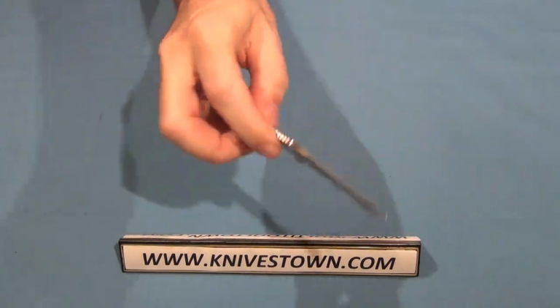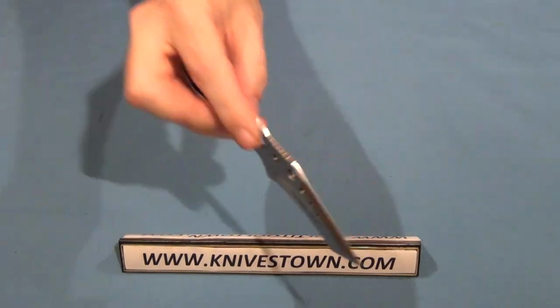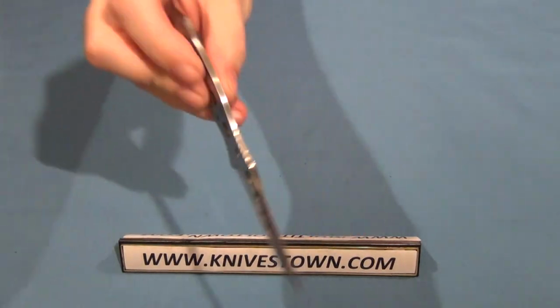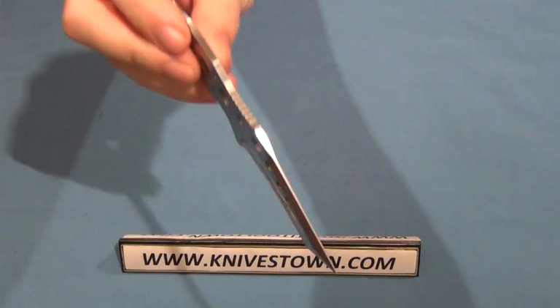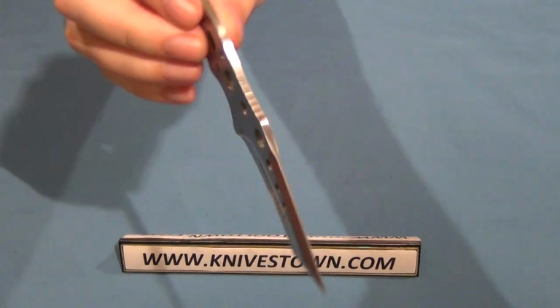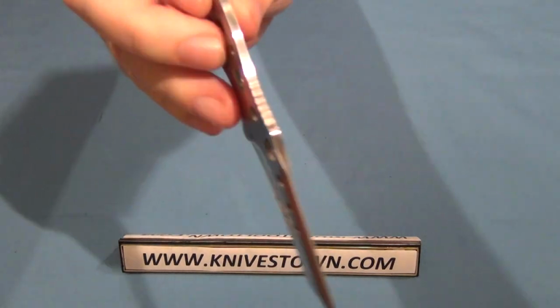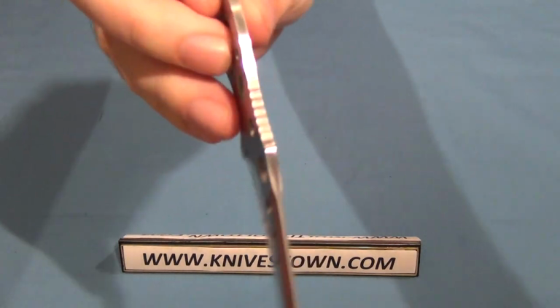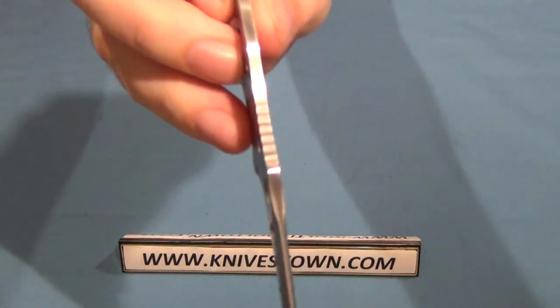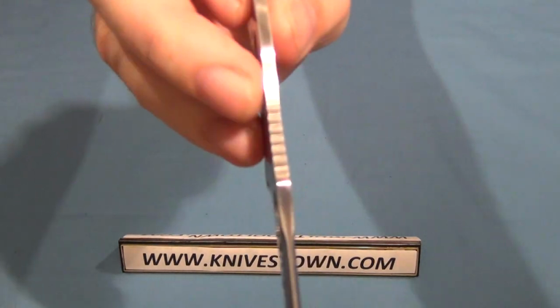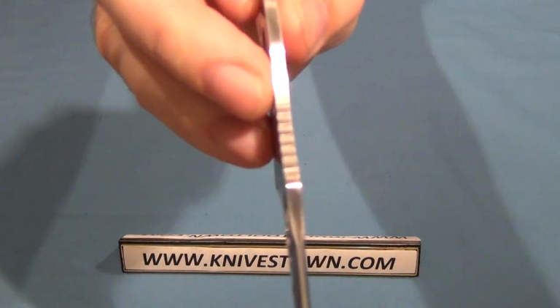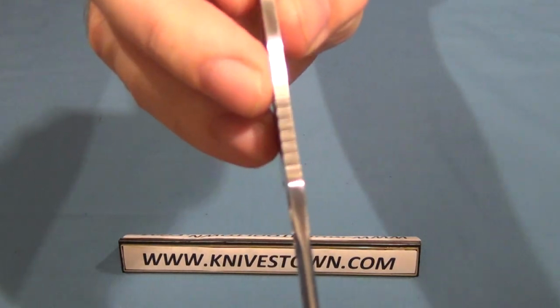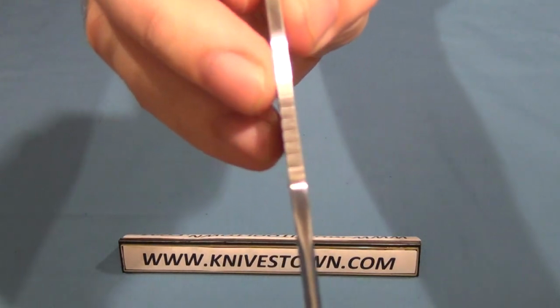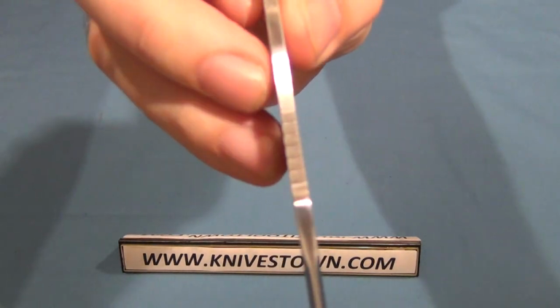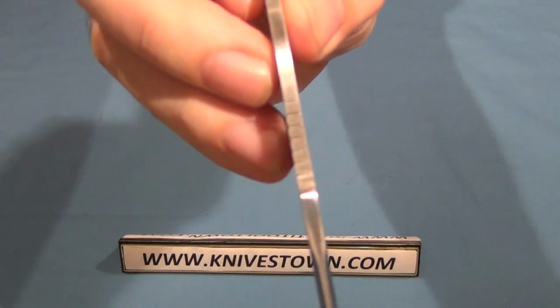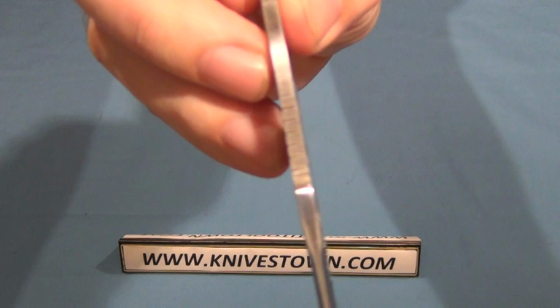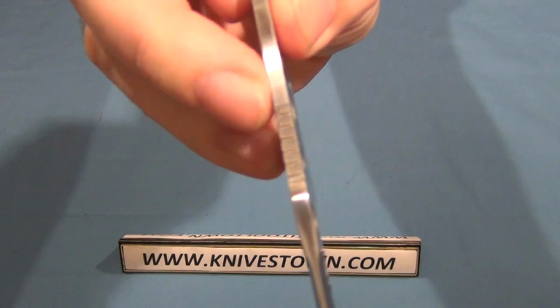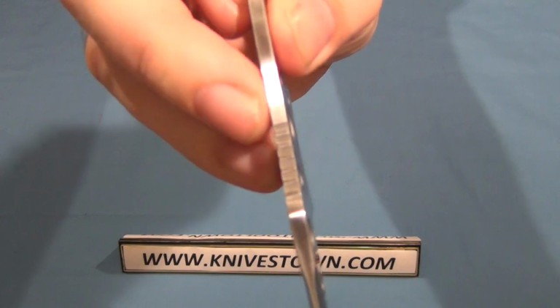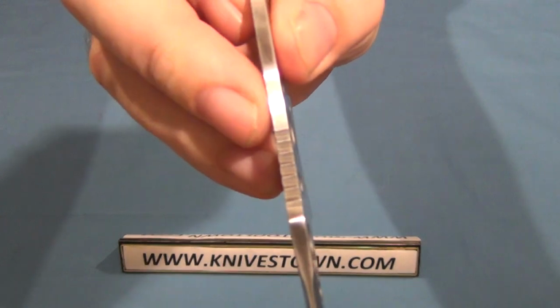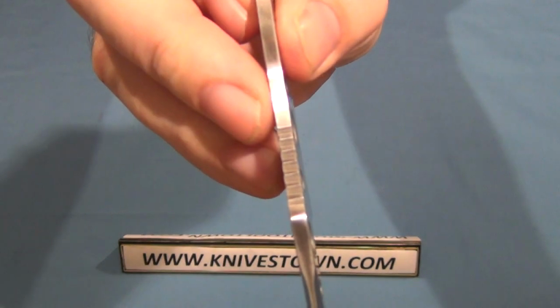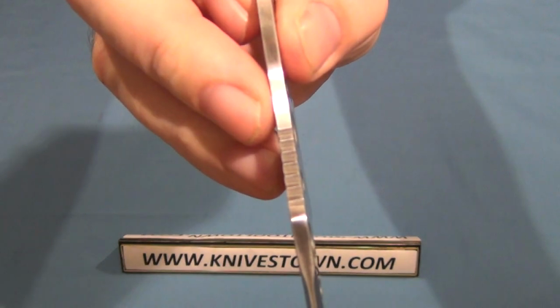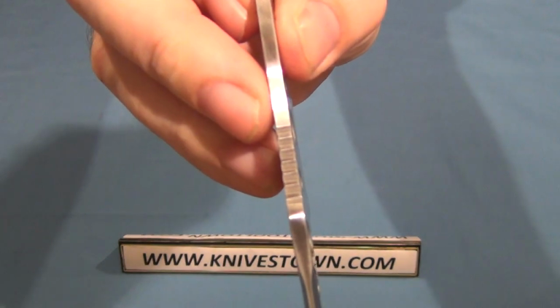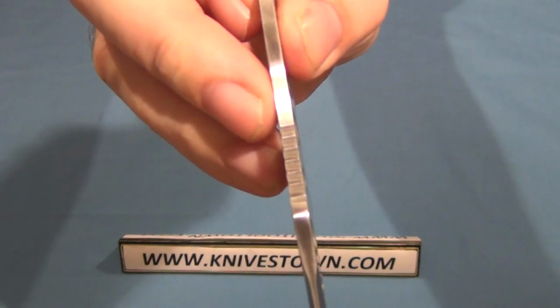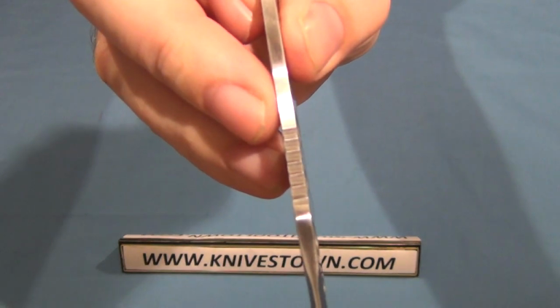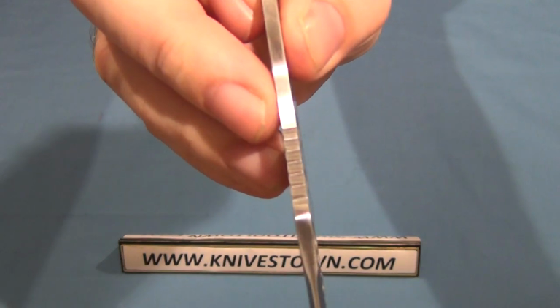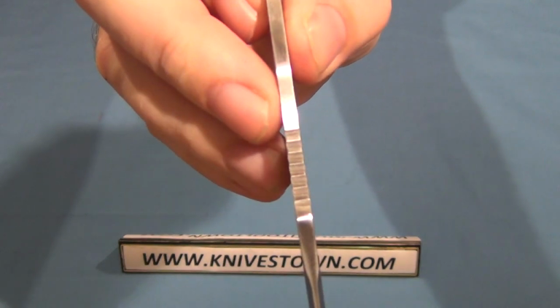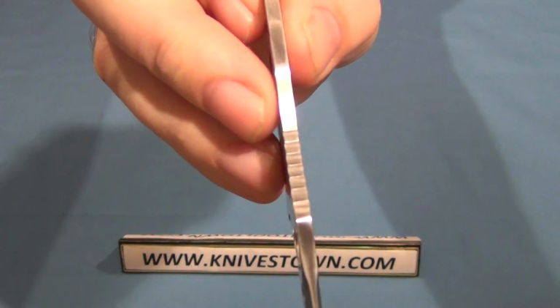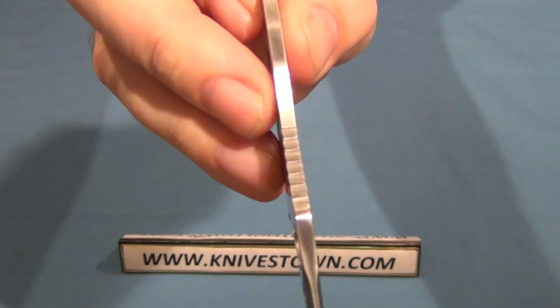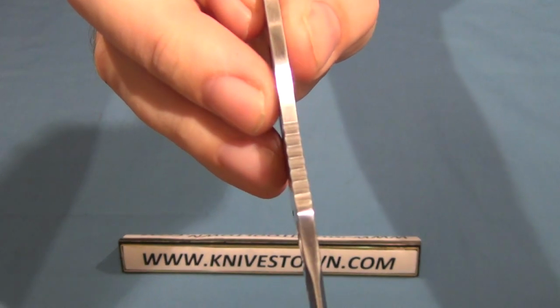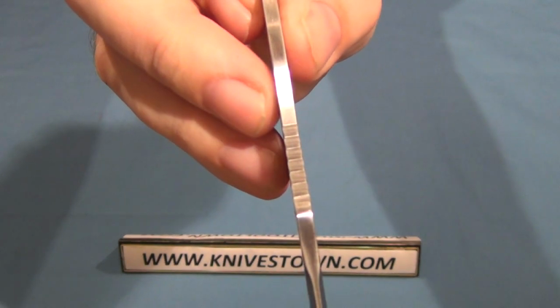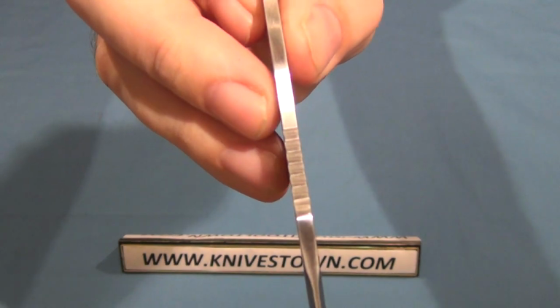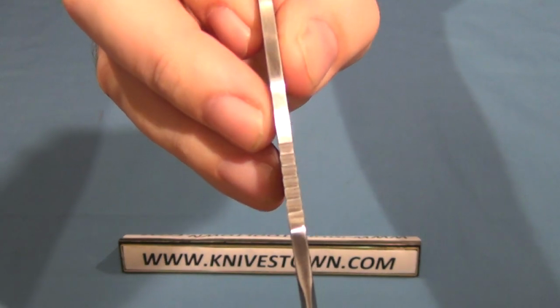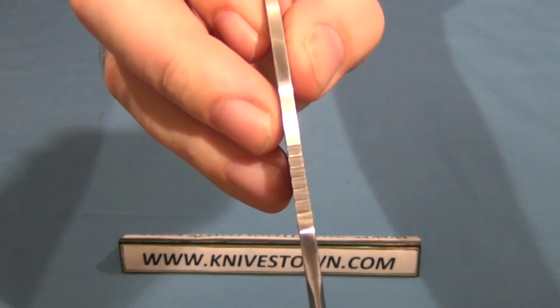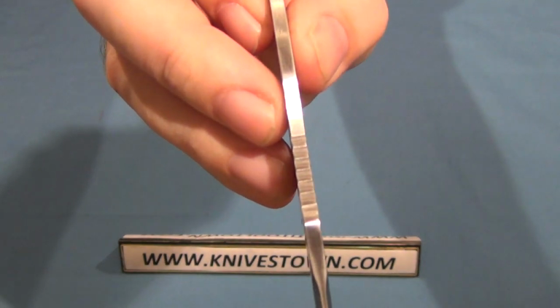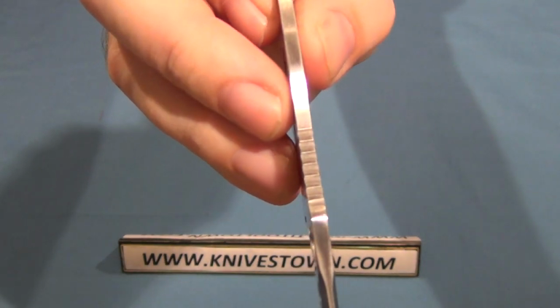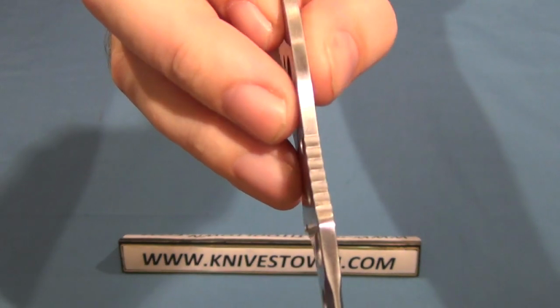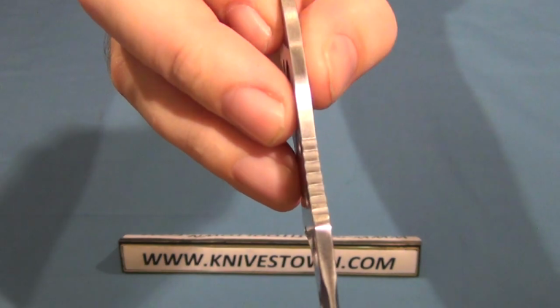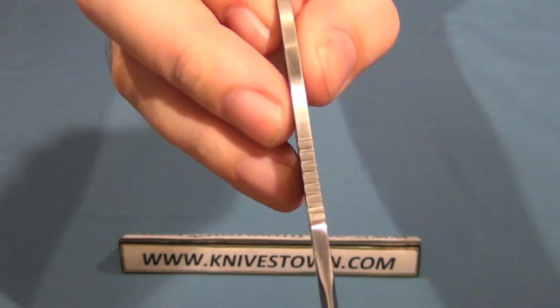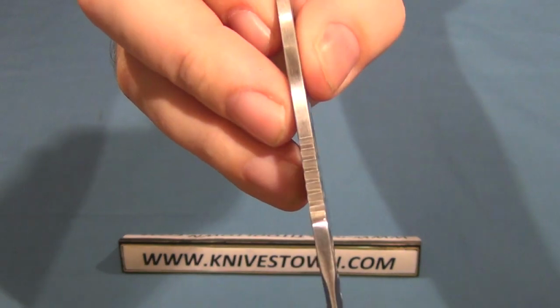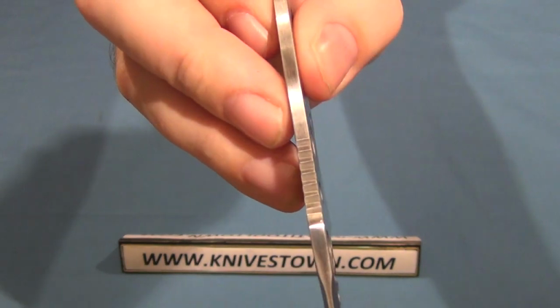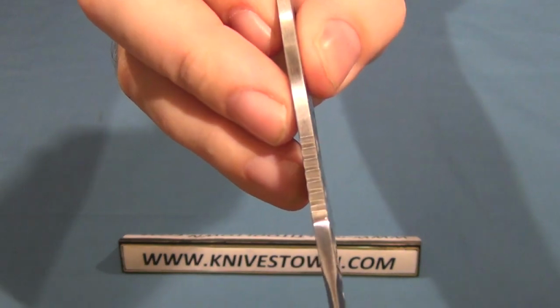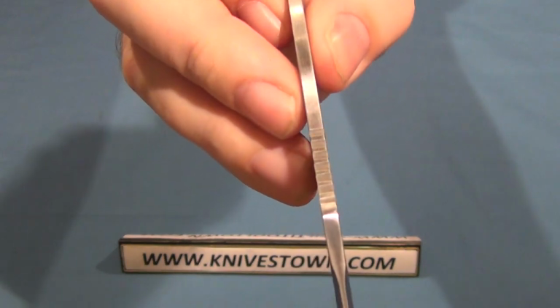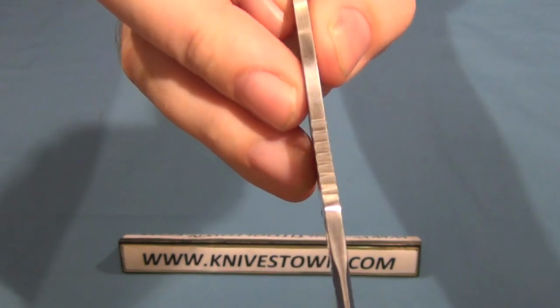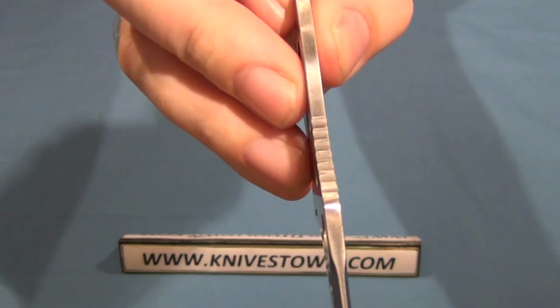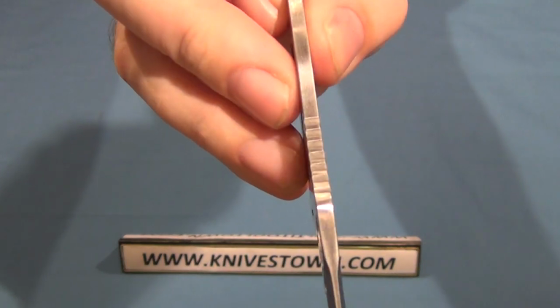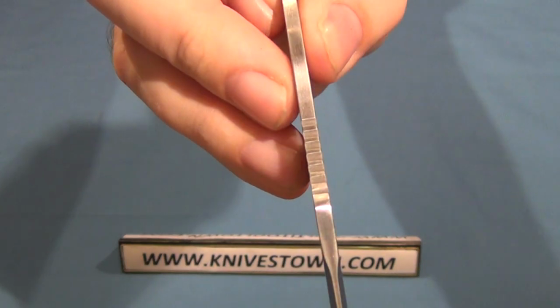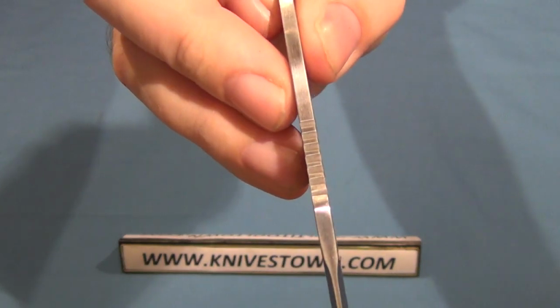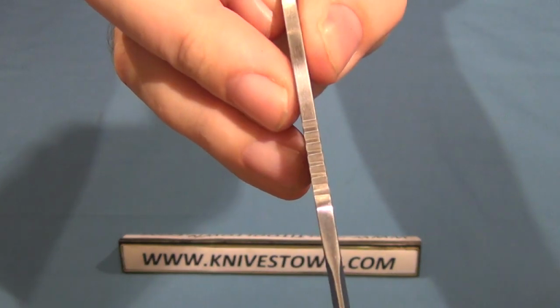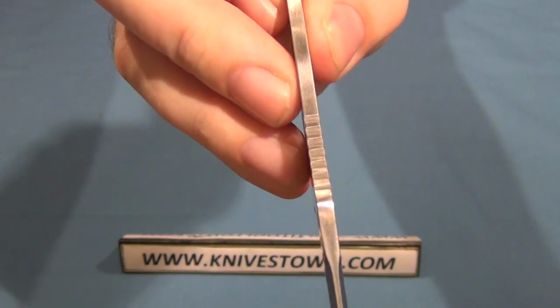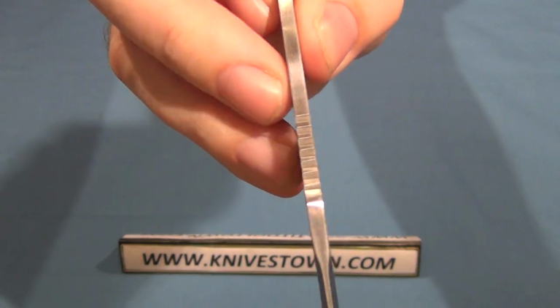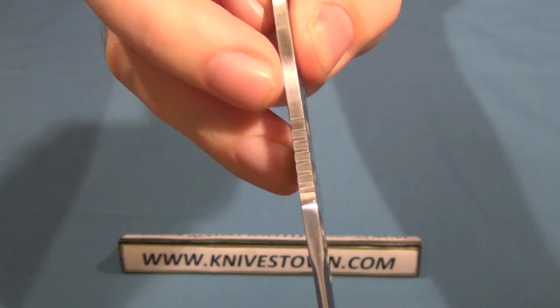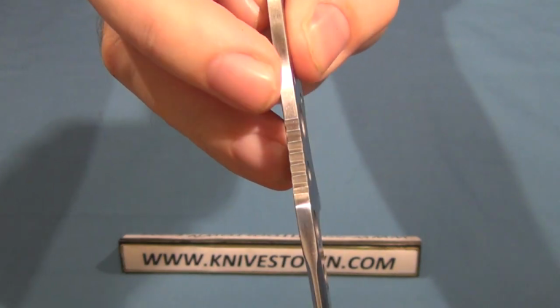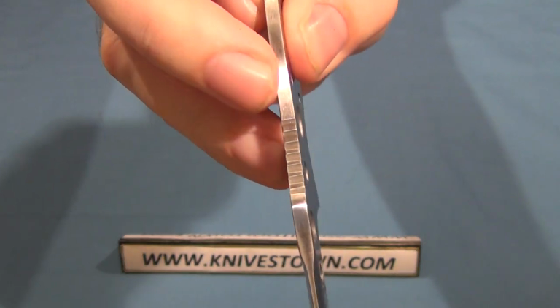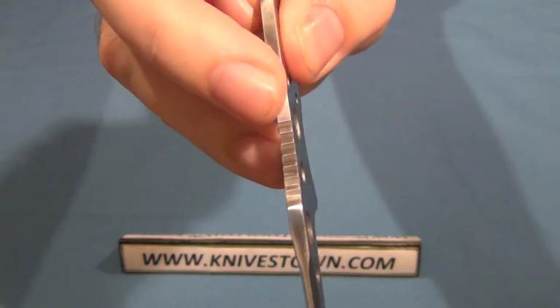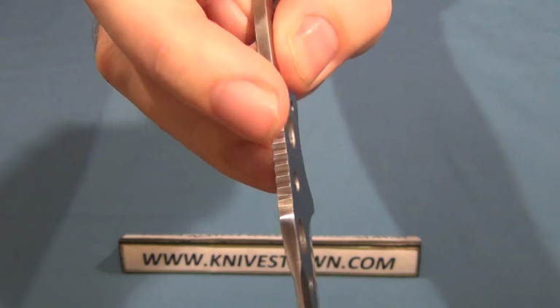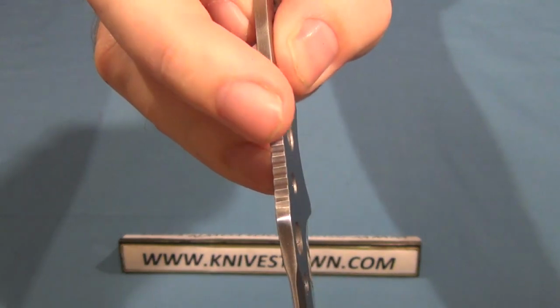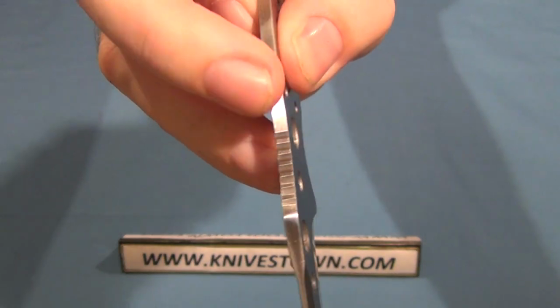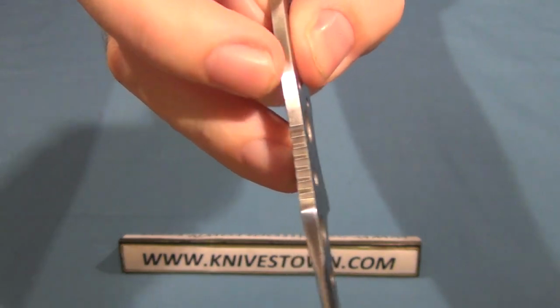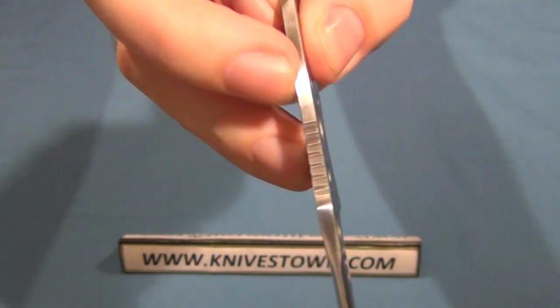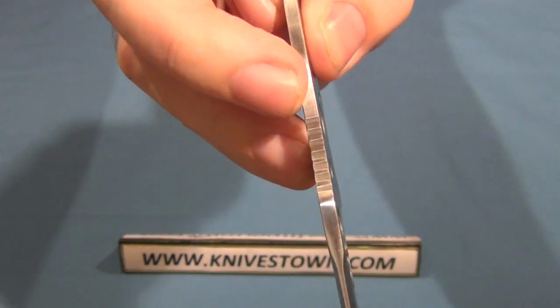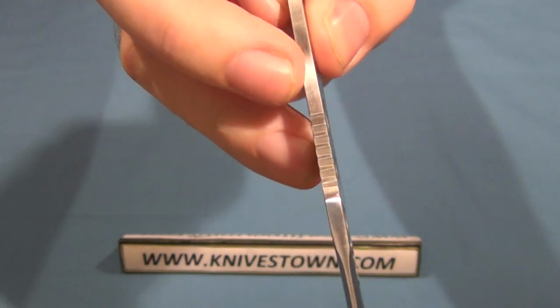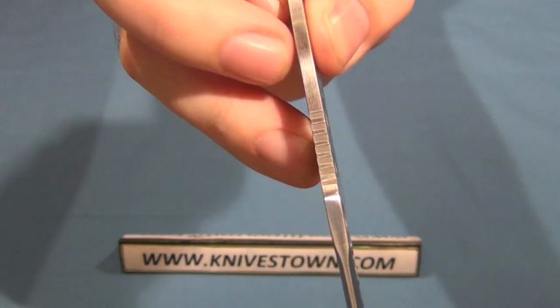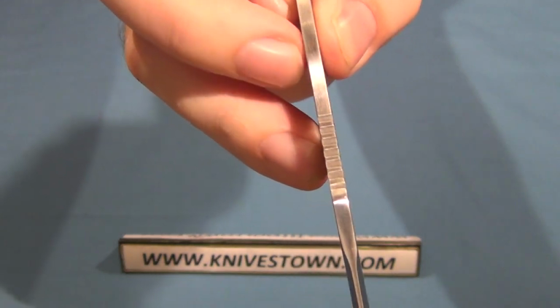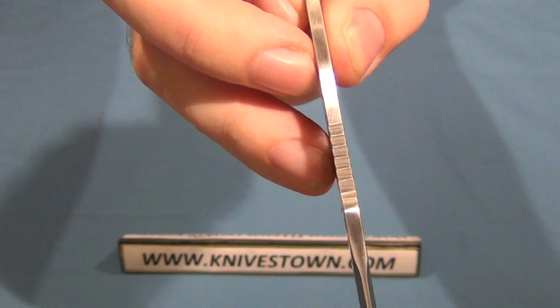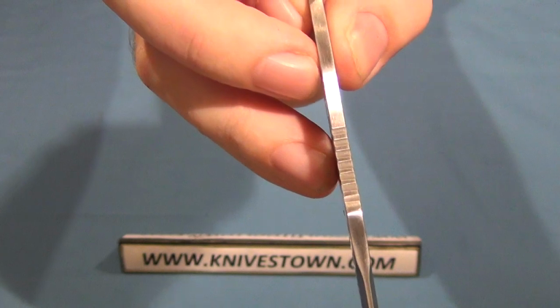There's the thickness on it — that would be about two and a half millimeters.